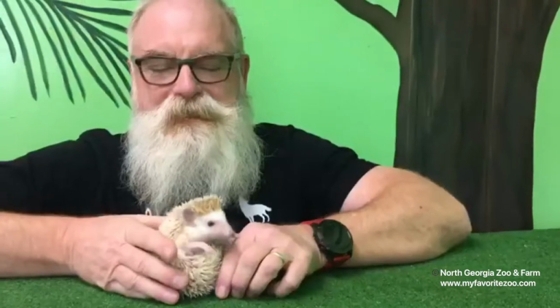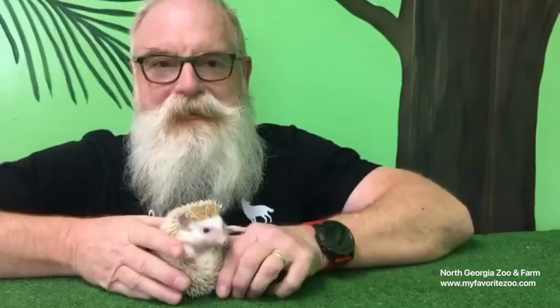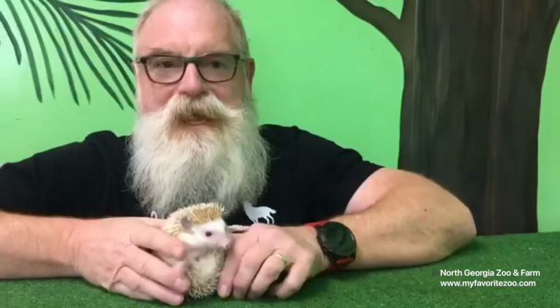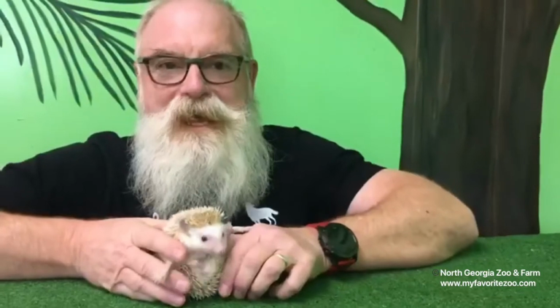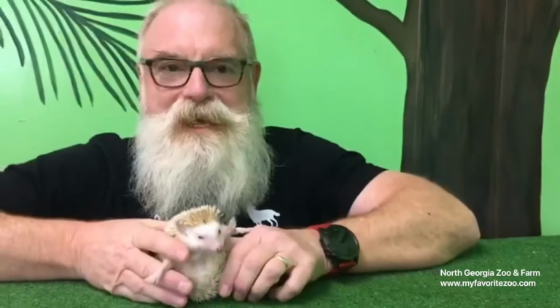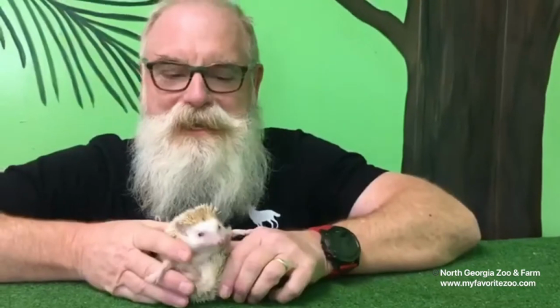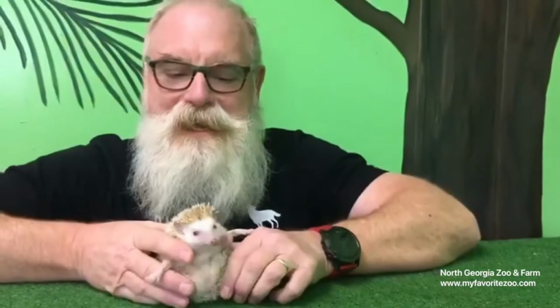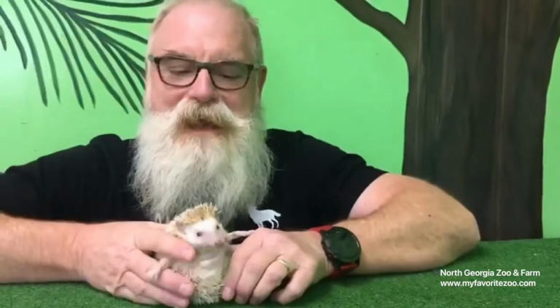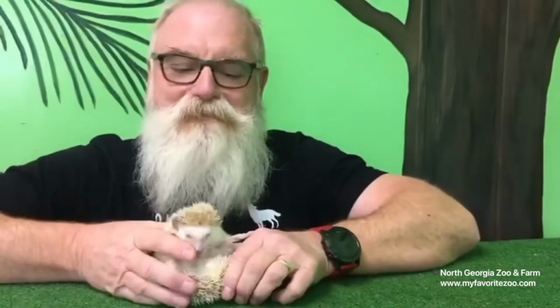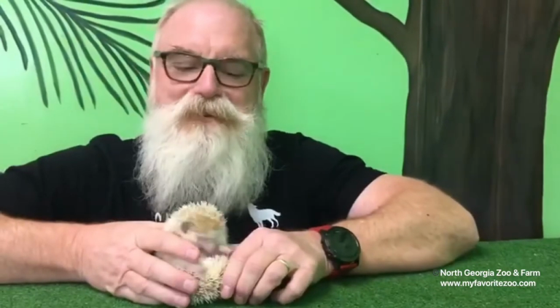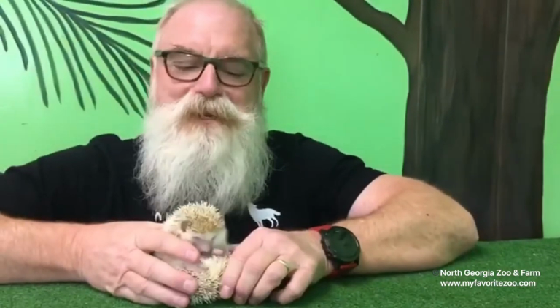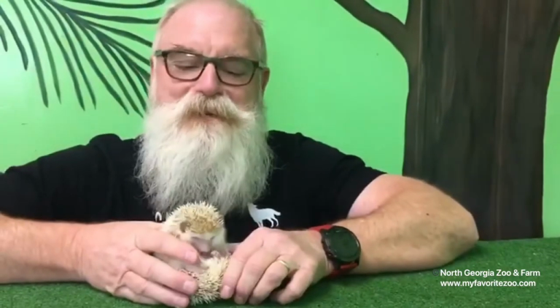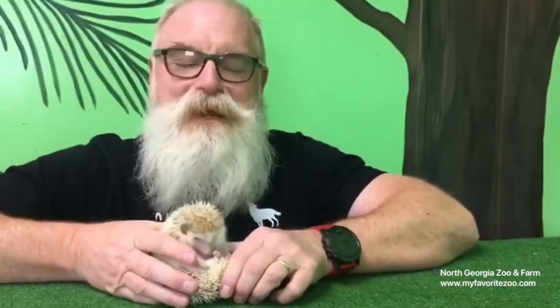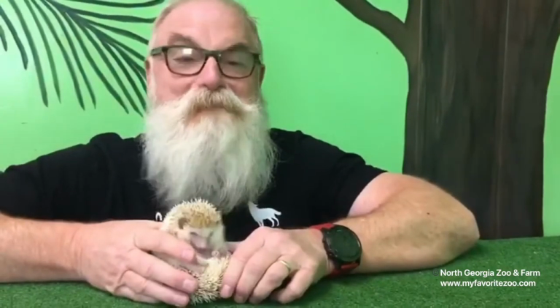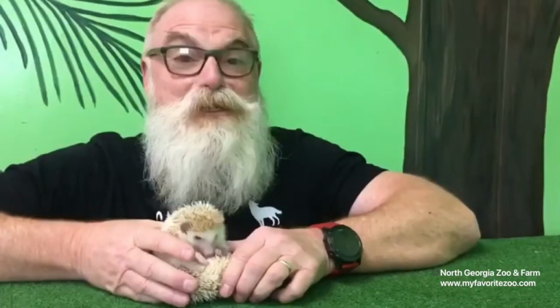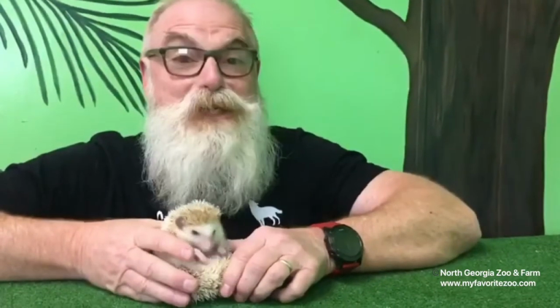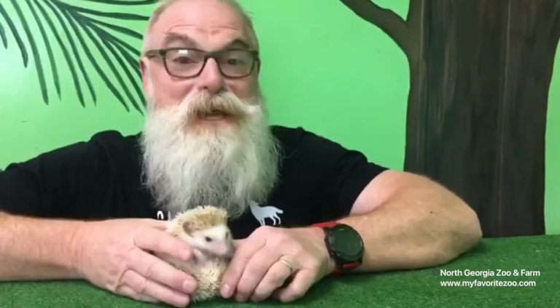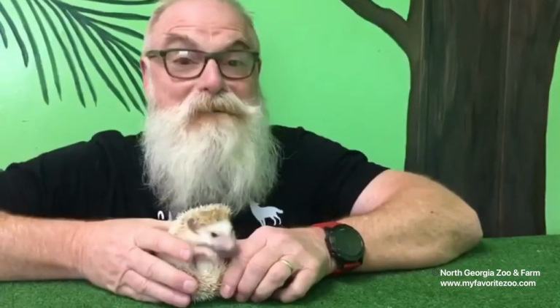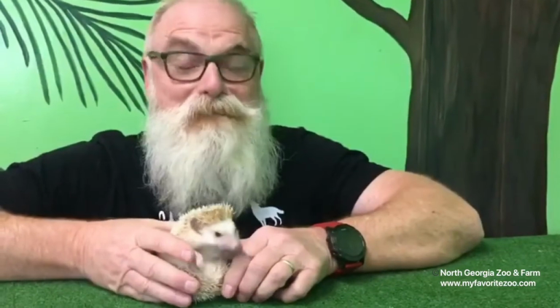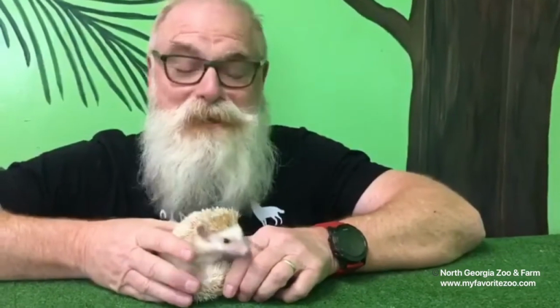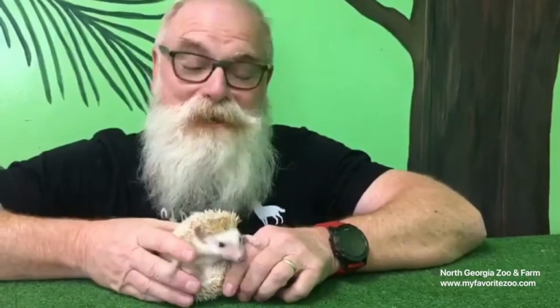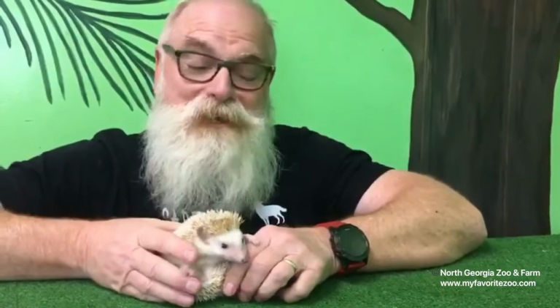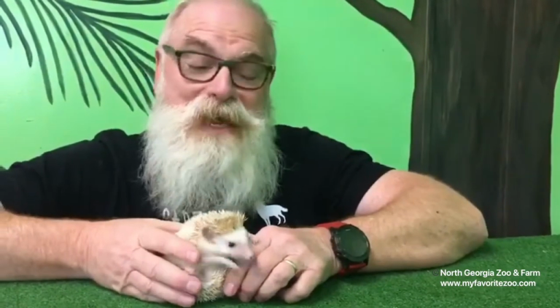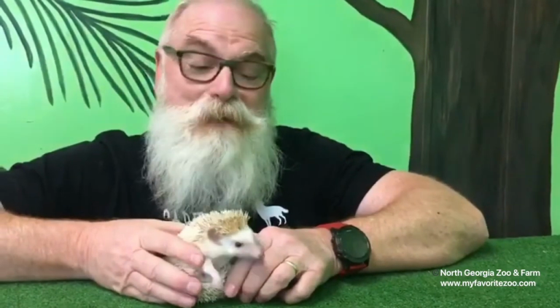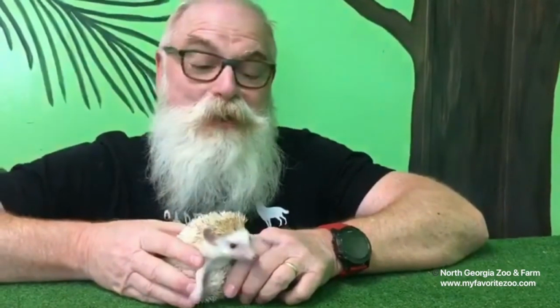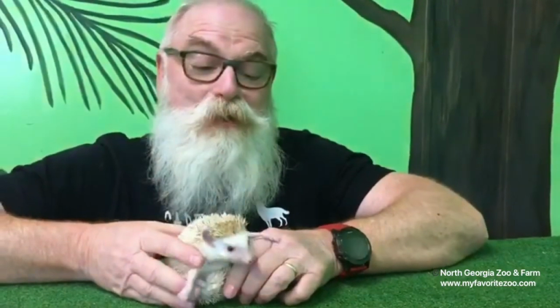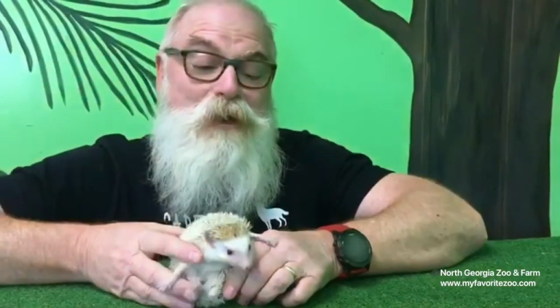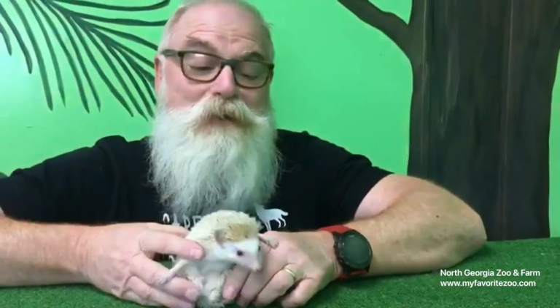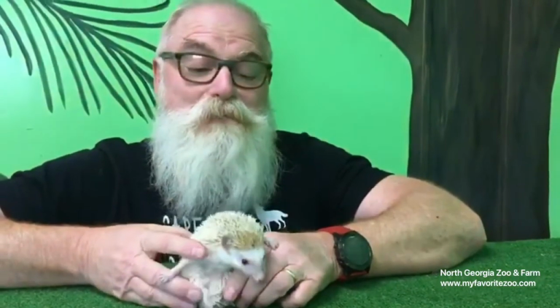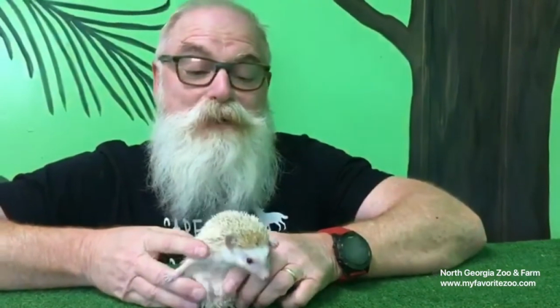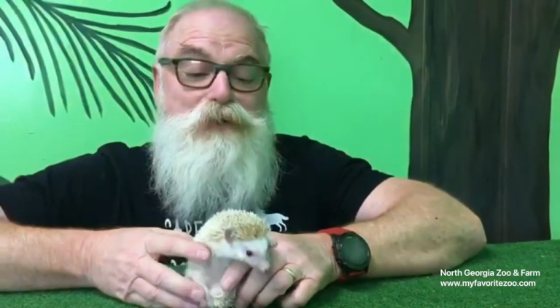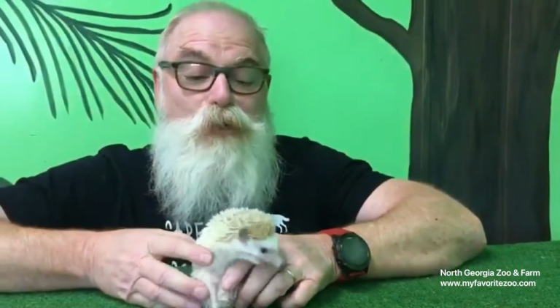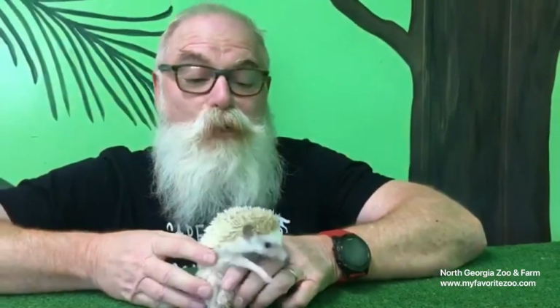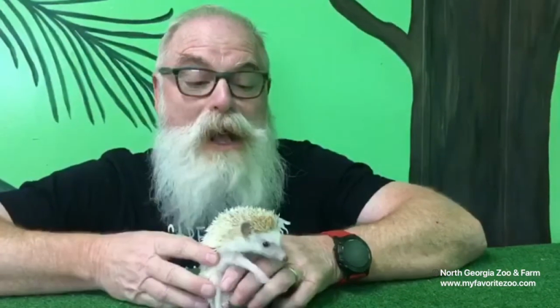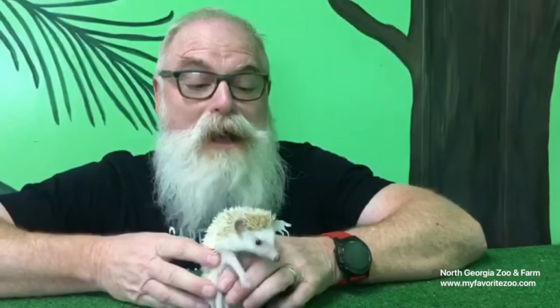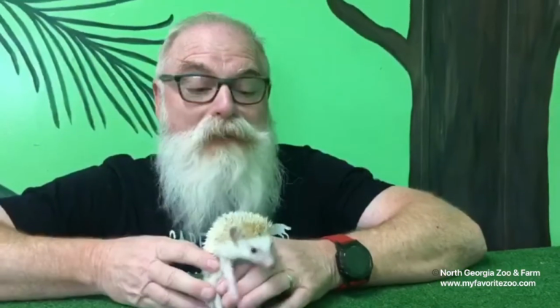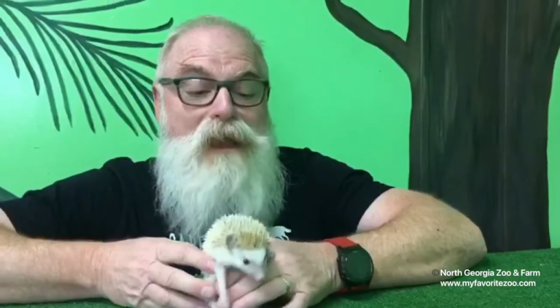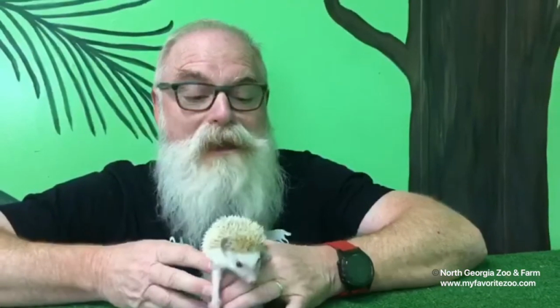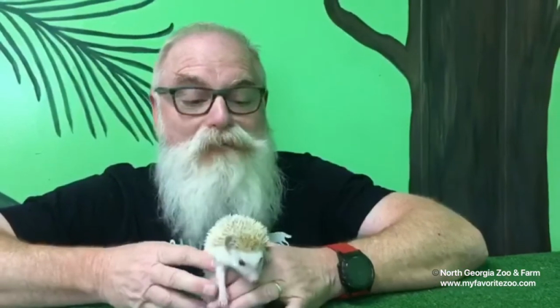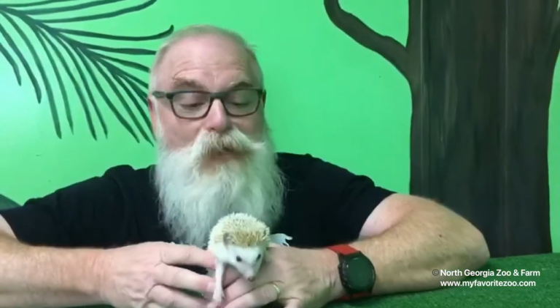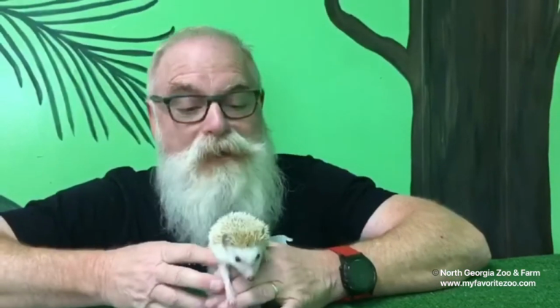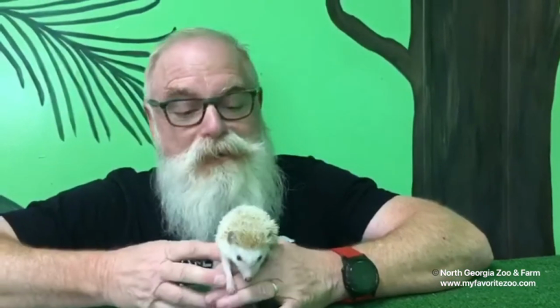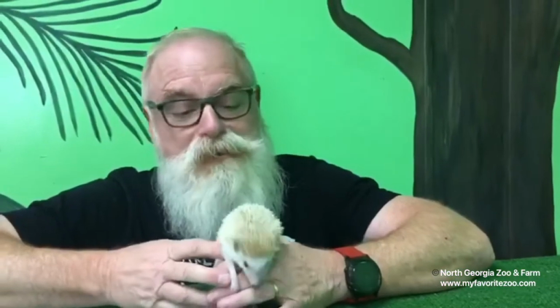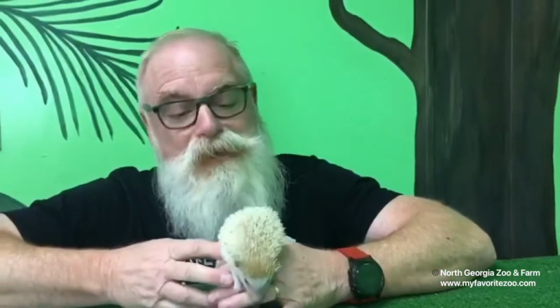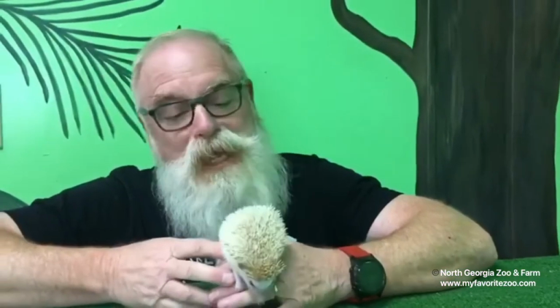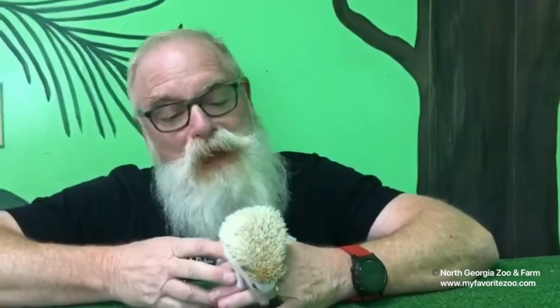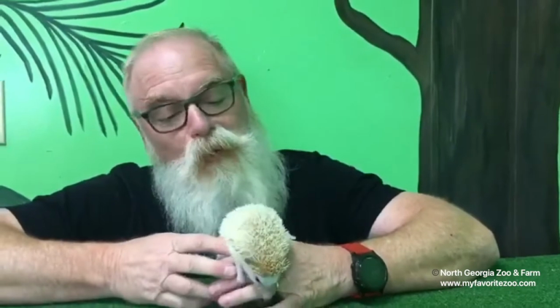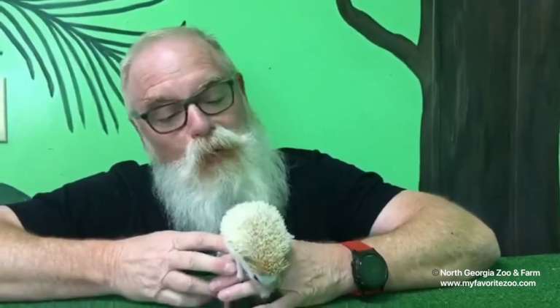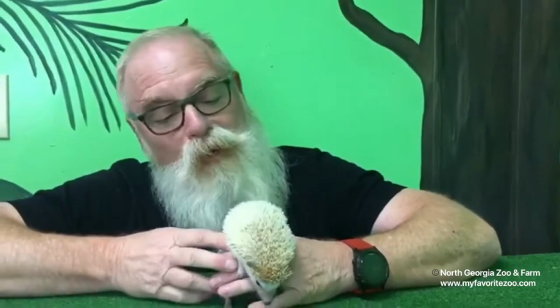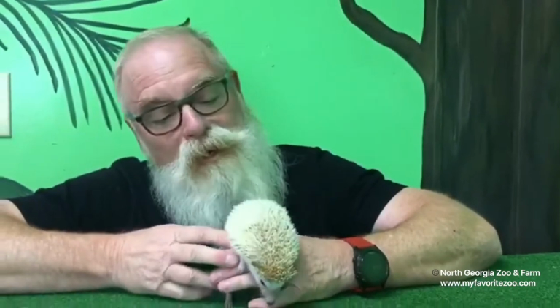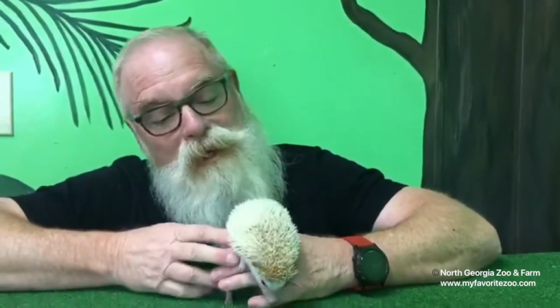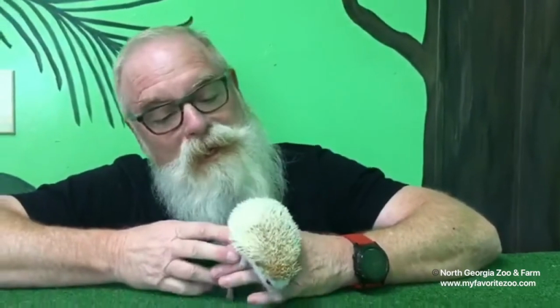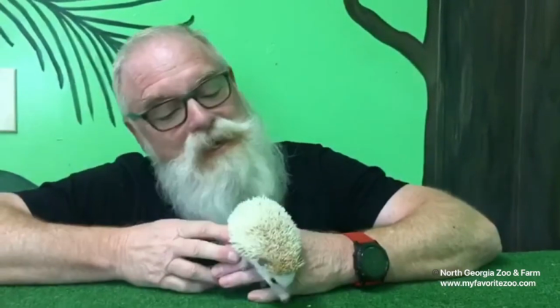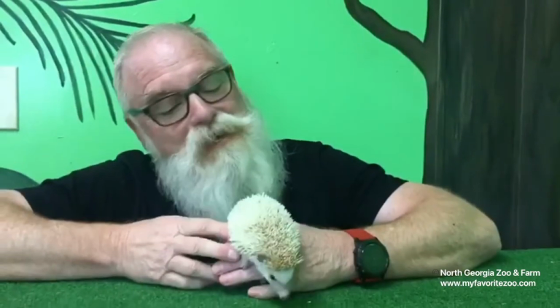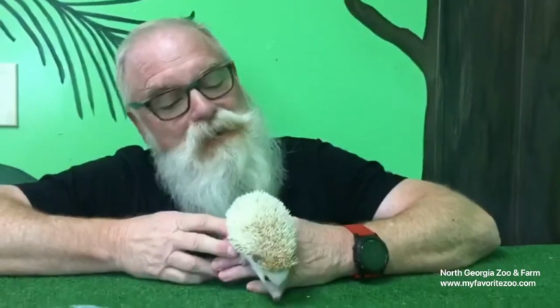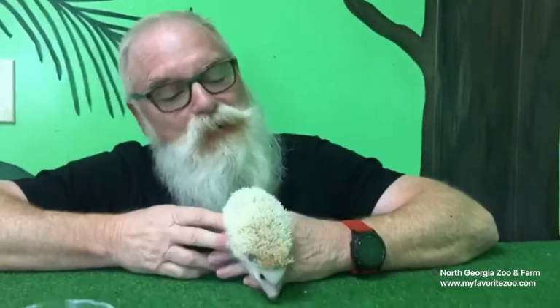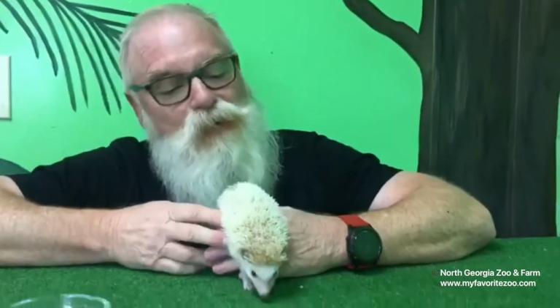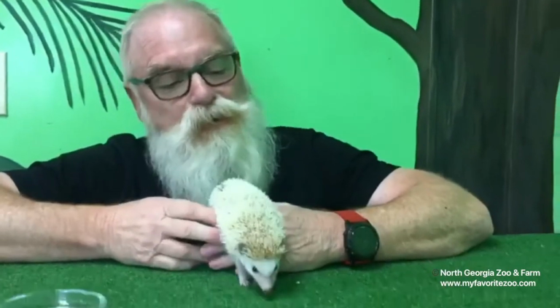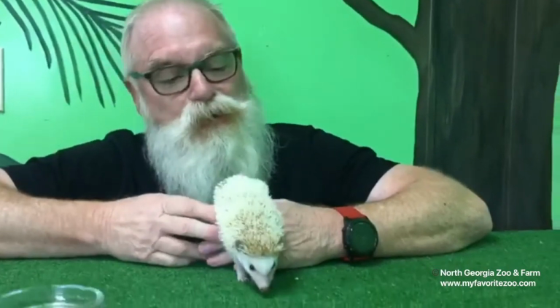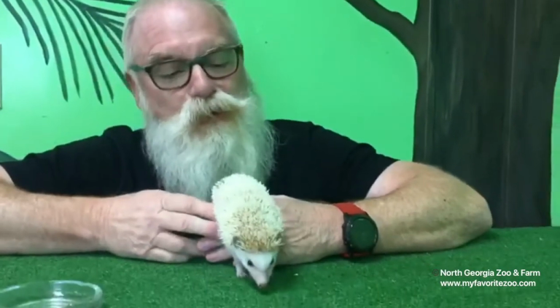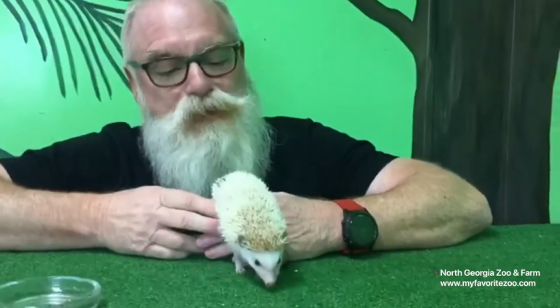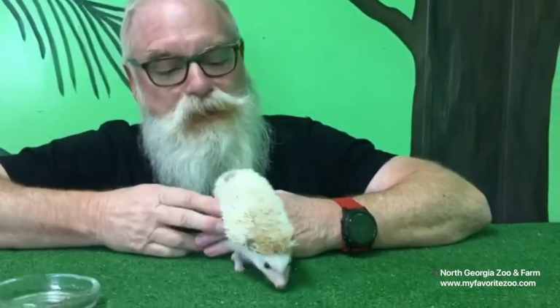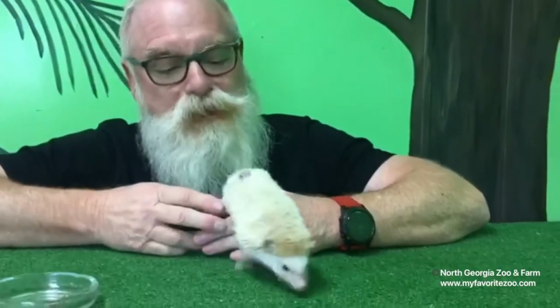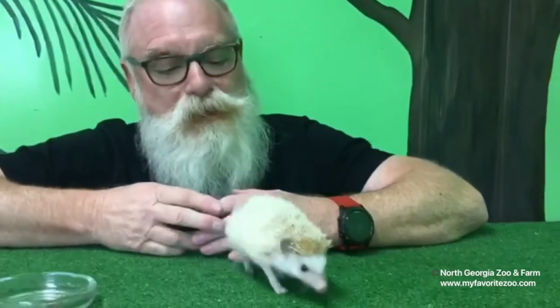Good afternoon. I'm Jeff, and I want to welcome you to Wildlife Wonders at One here at the North Georgia Zoo.